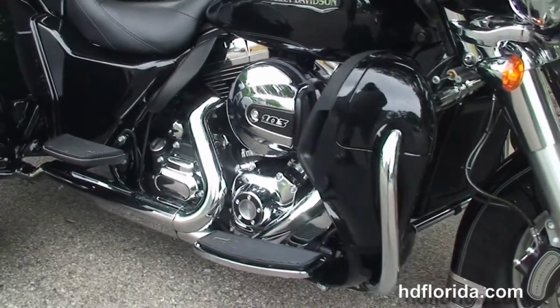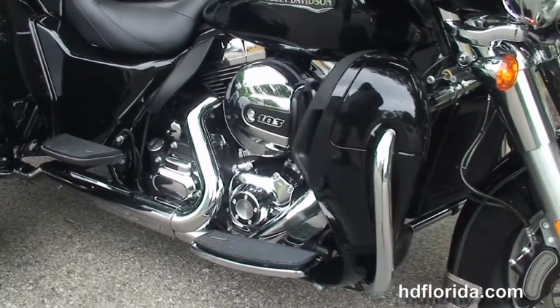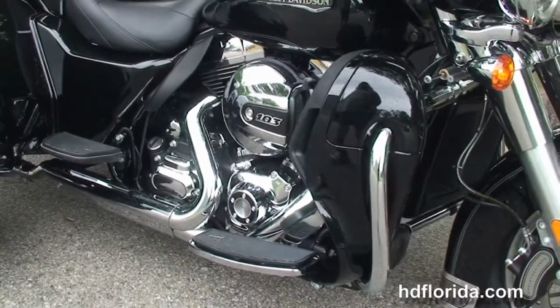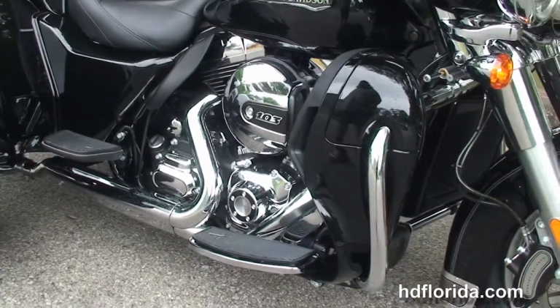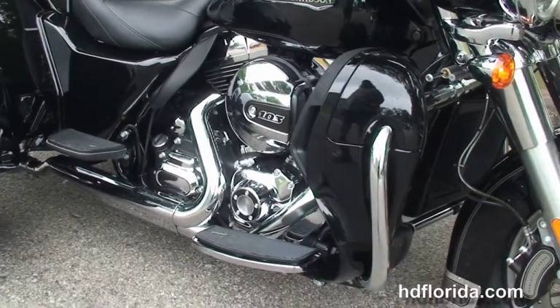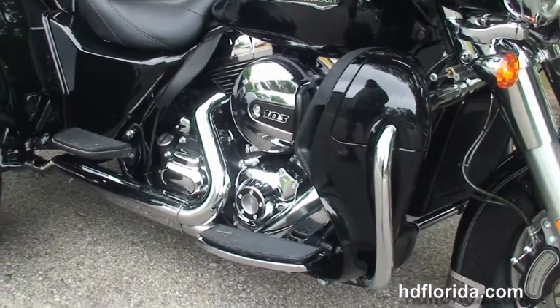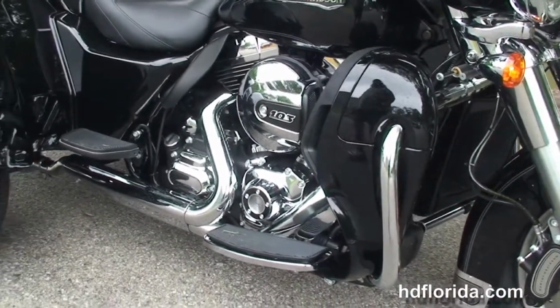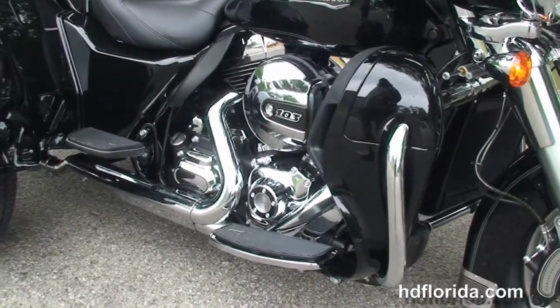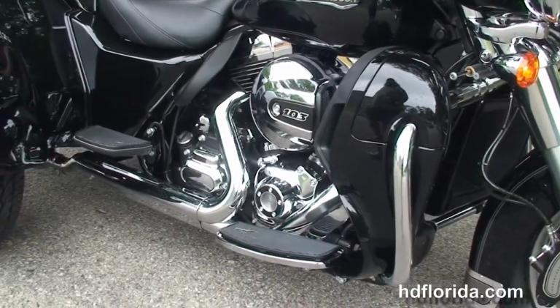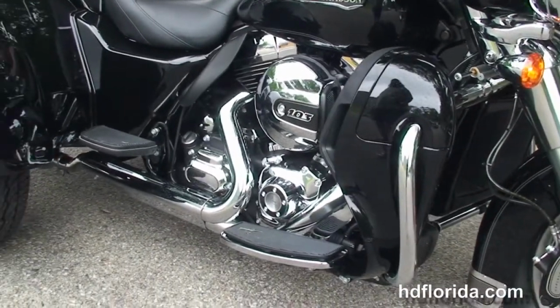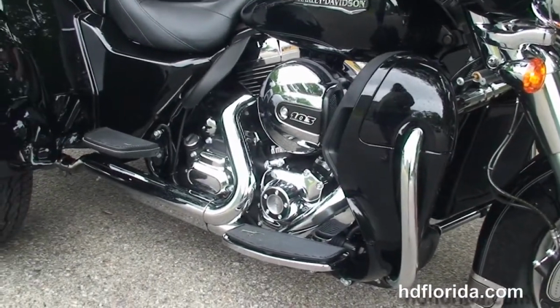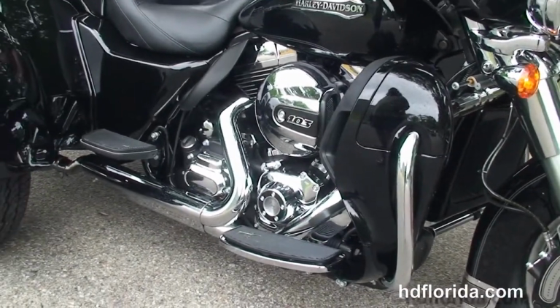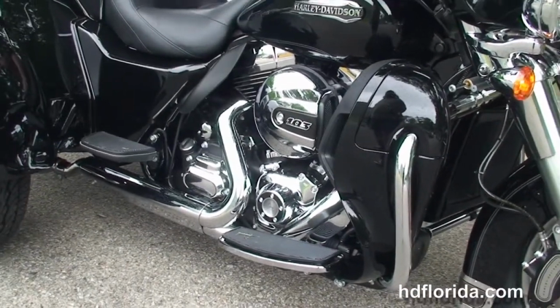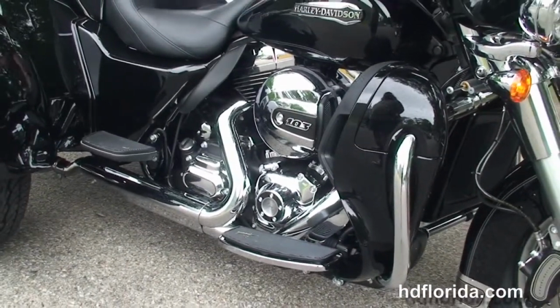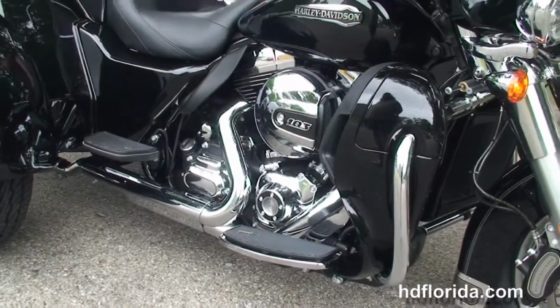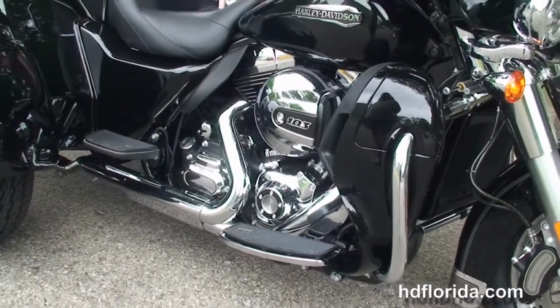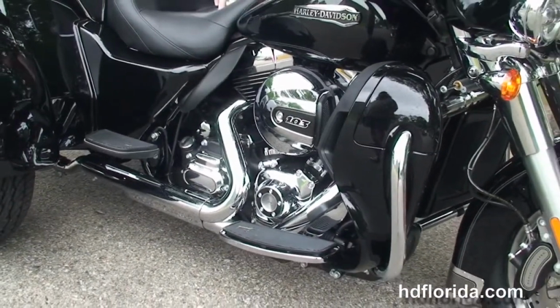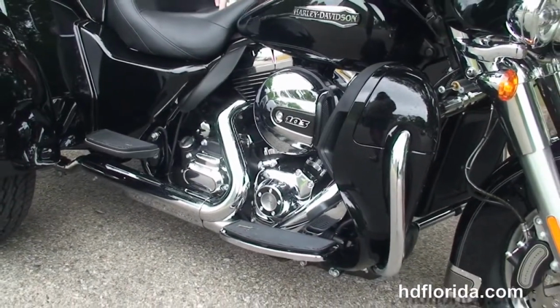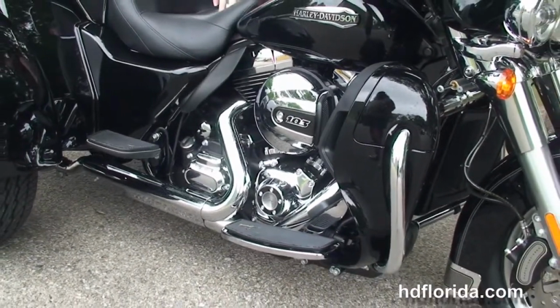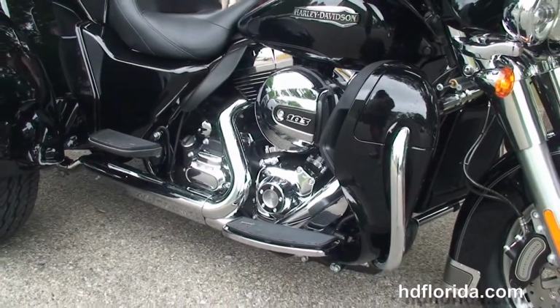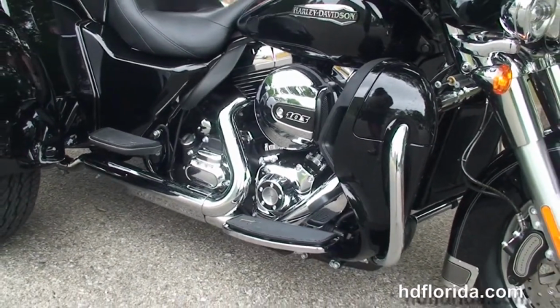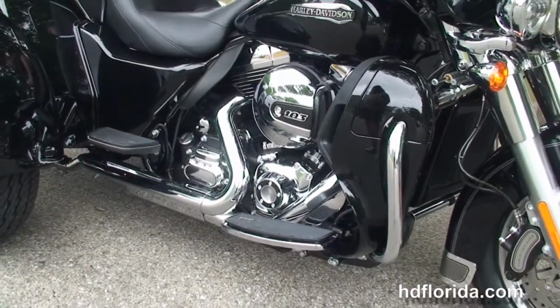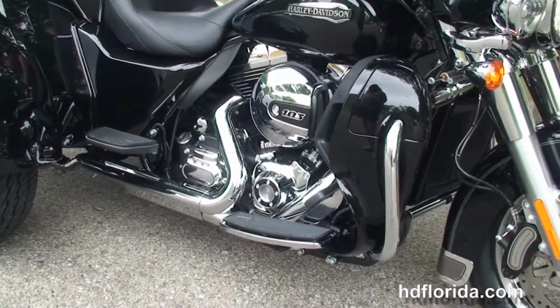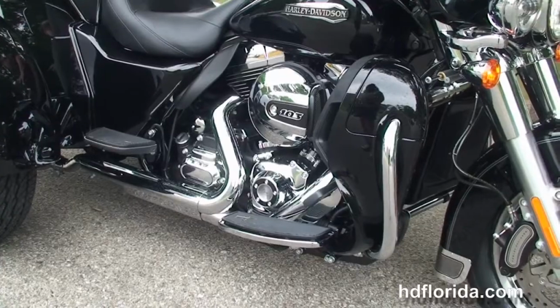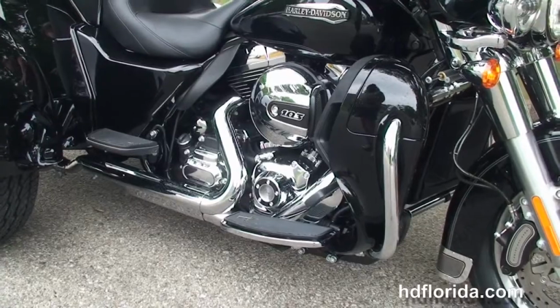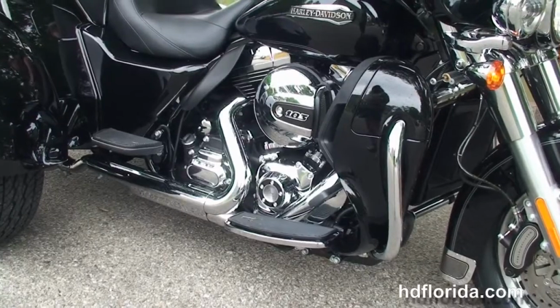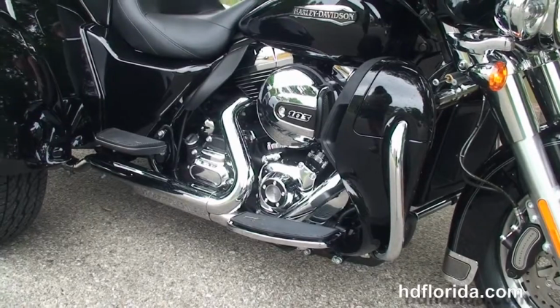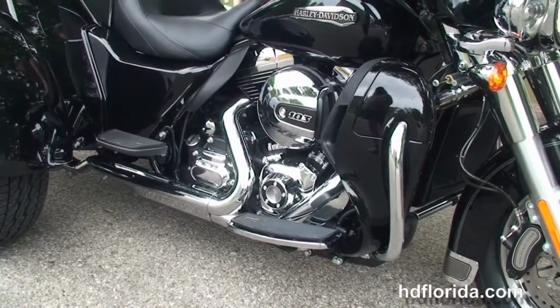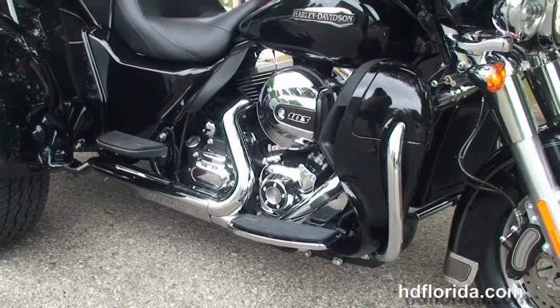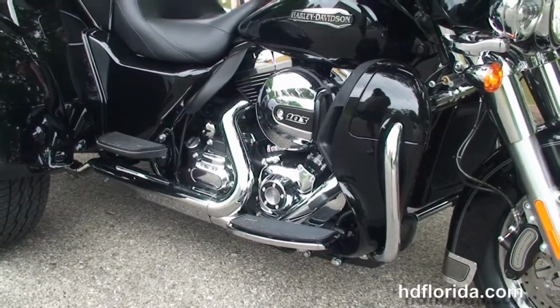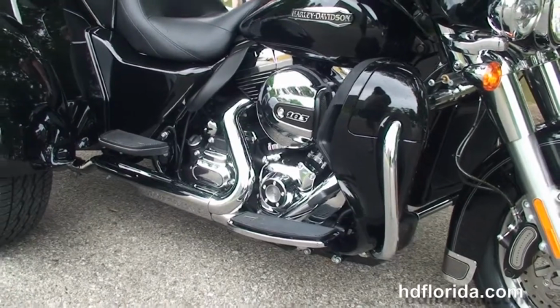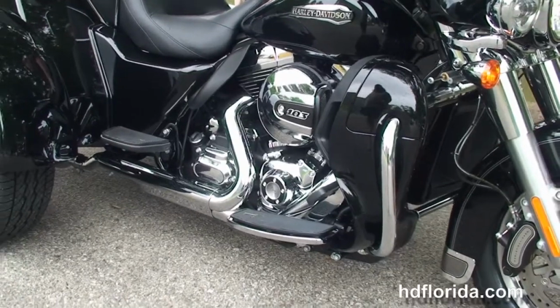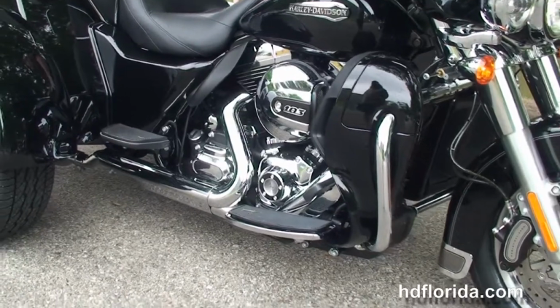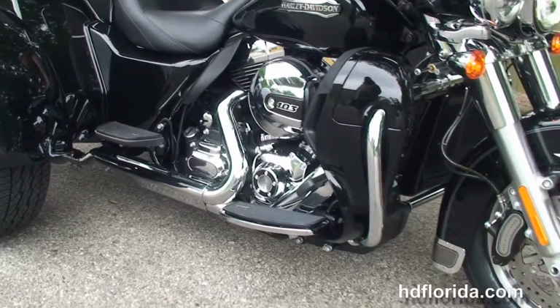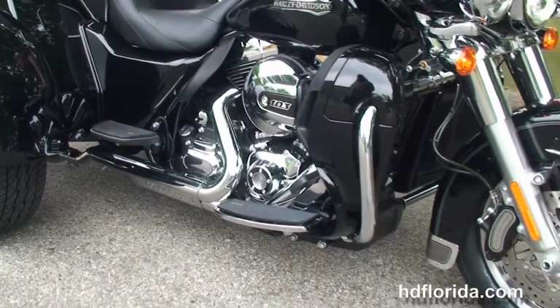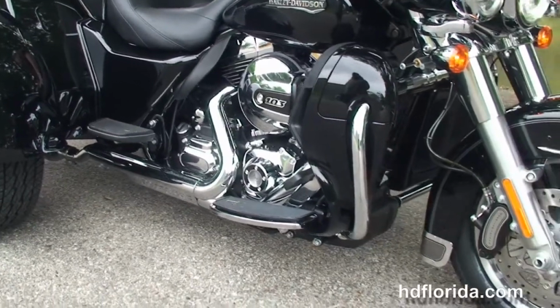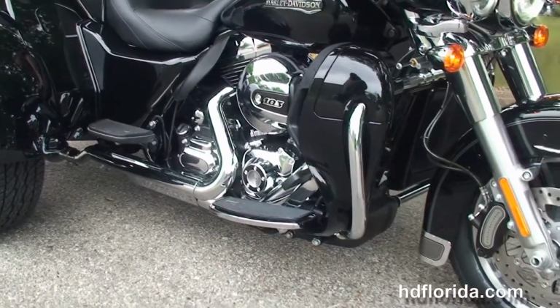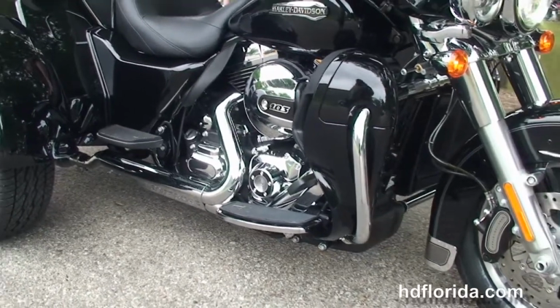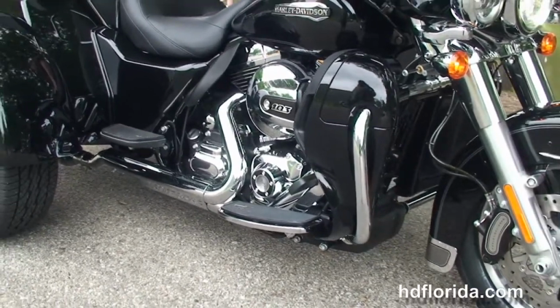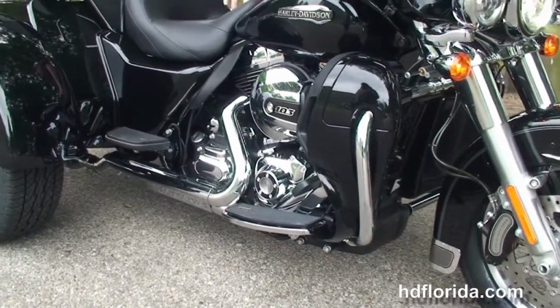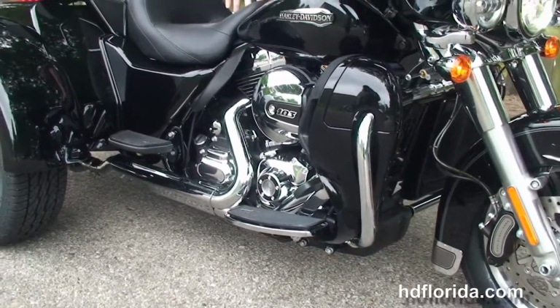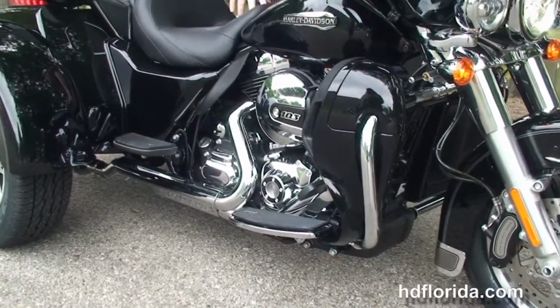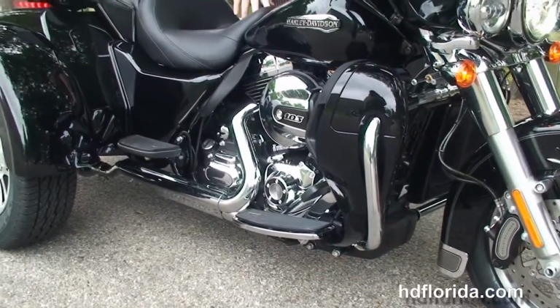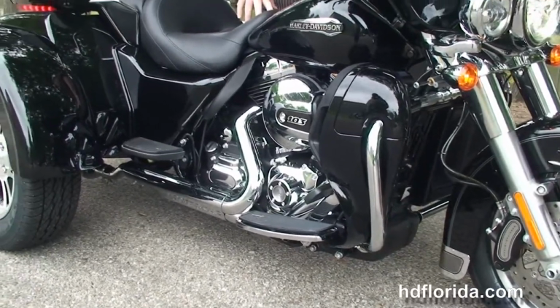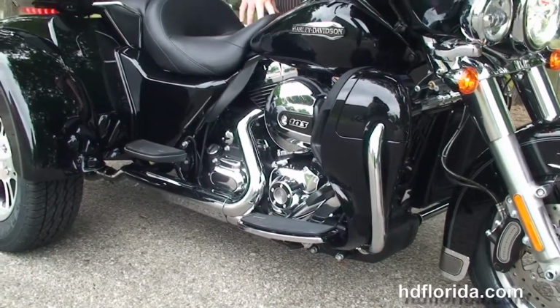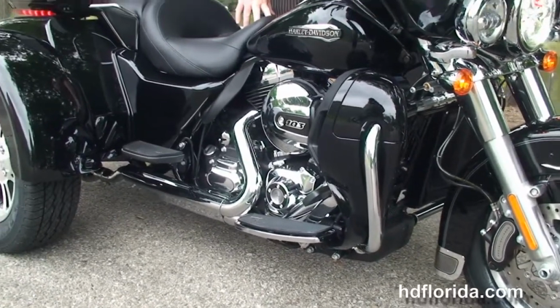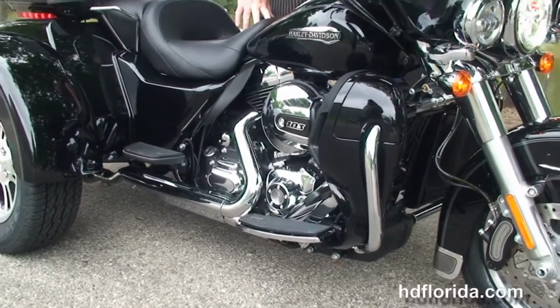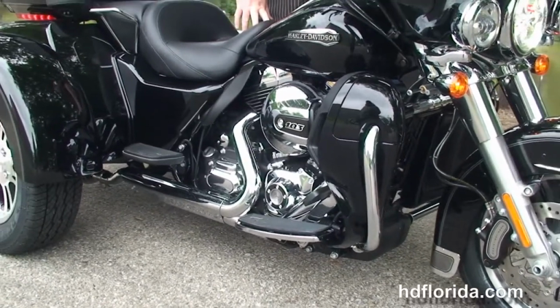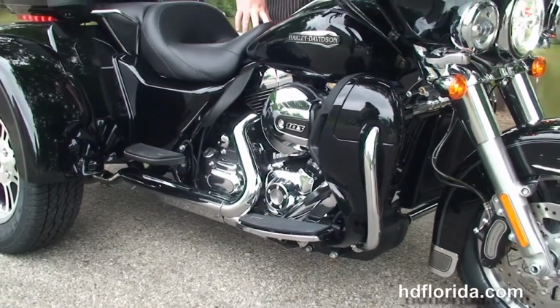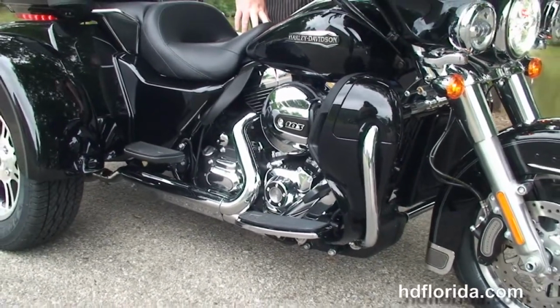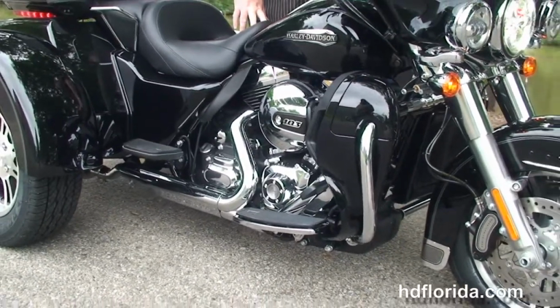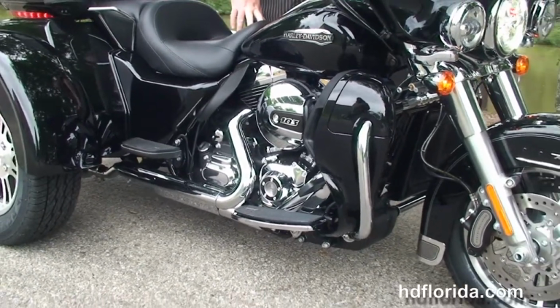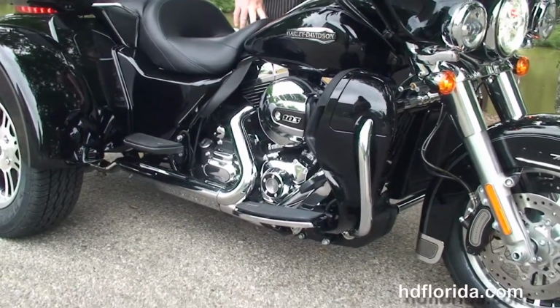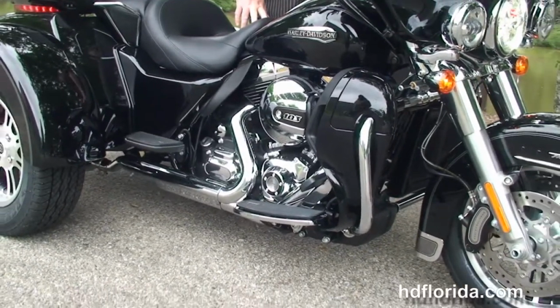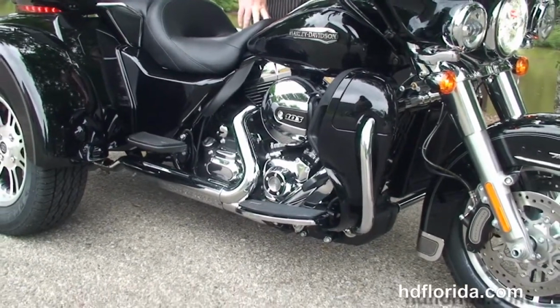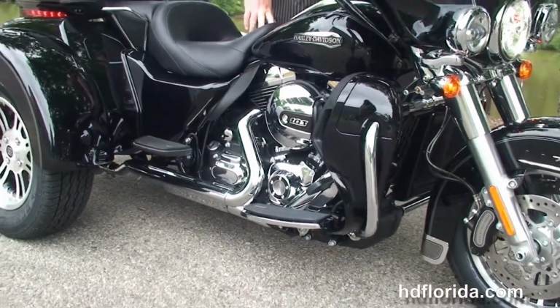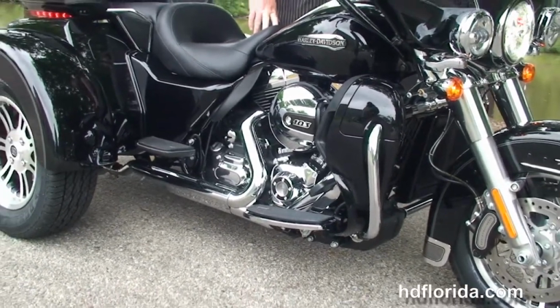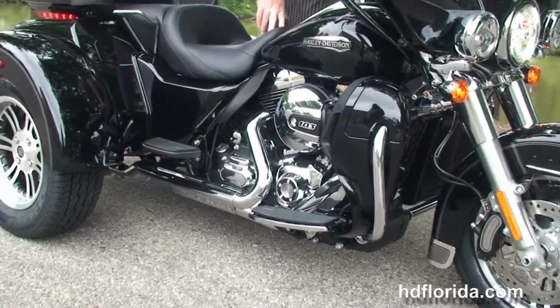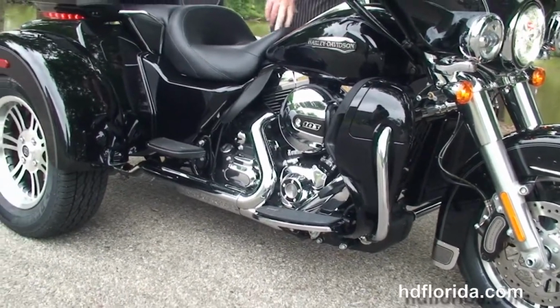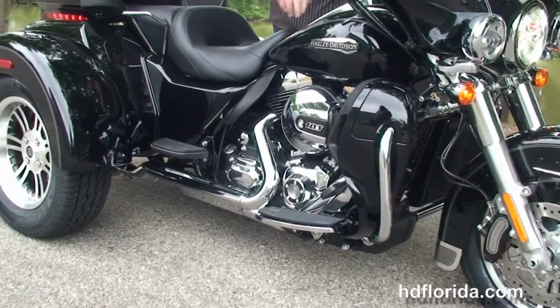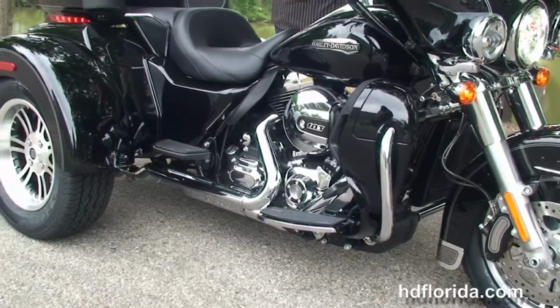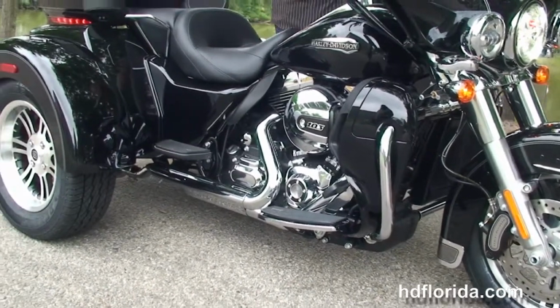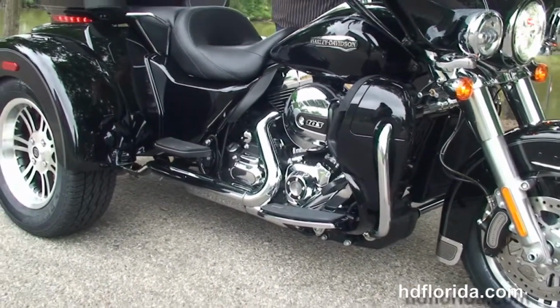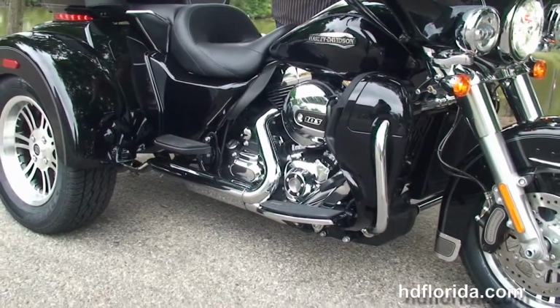Carries a two year limited mile warranty, and we add five years on top of that. We finance new Harley-Davidsons up to 84 months.